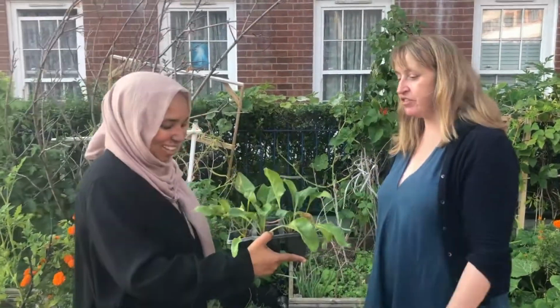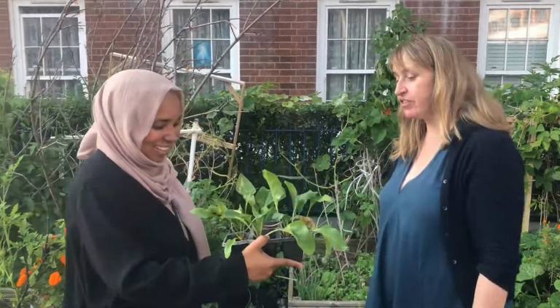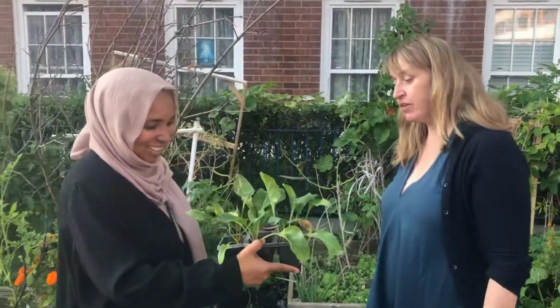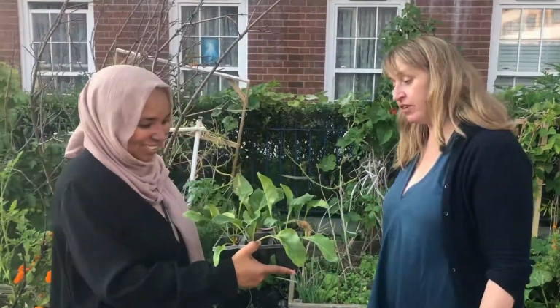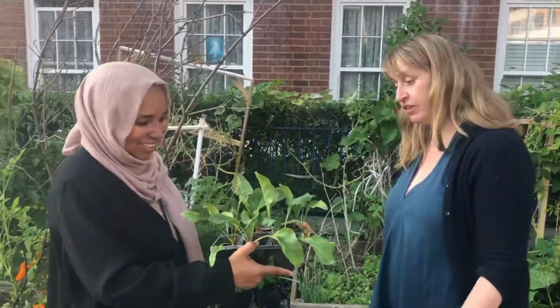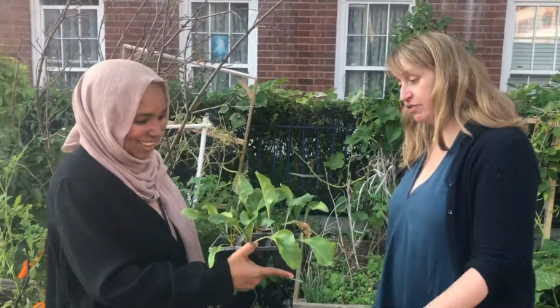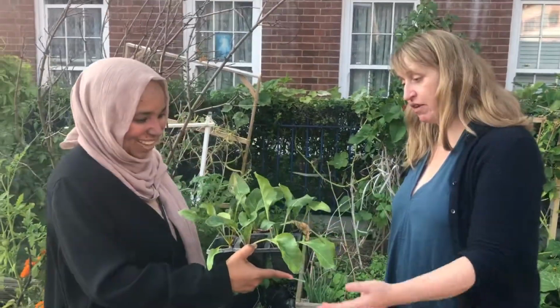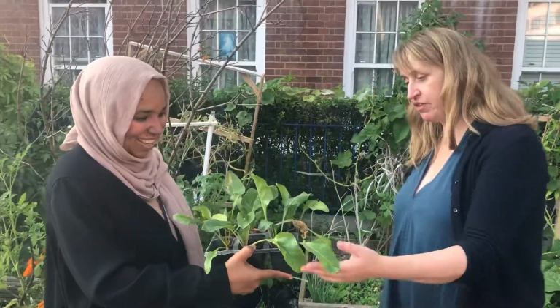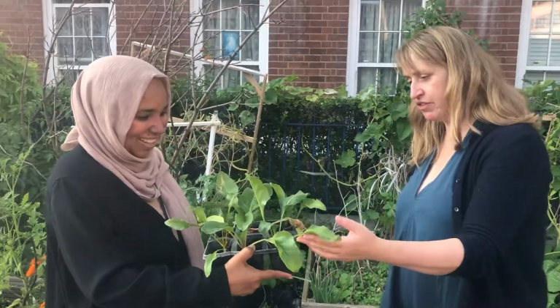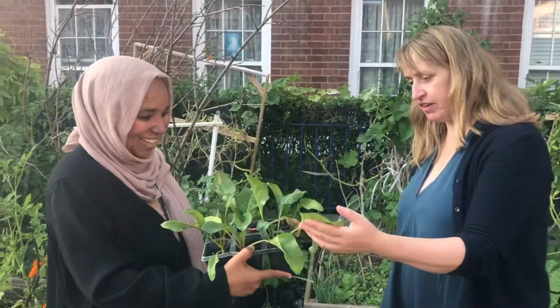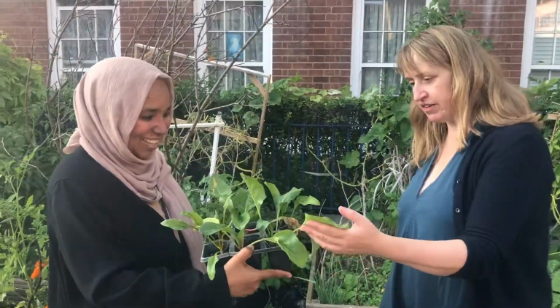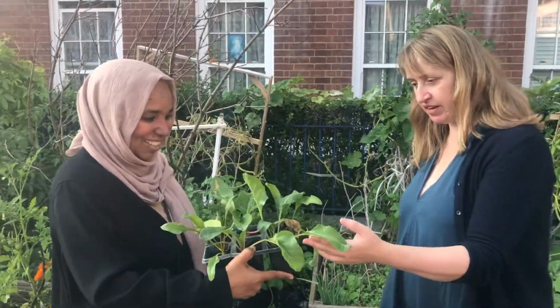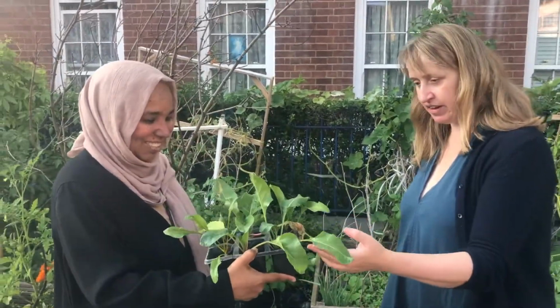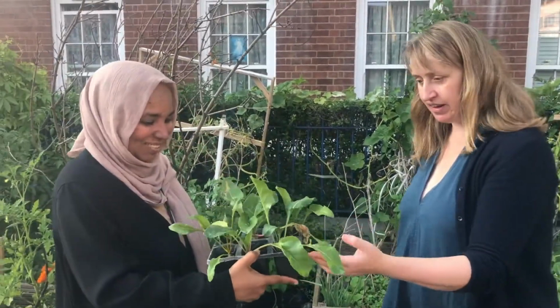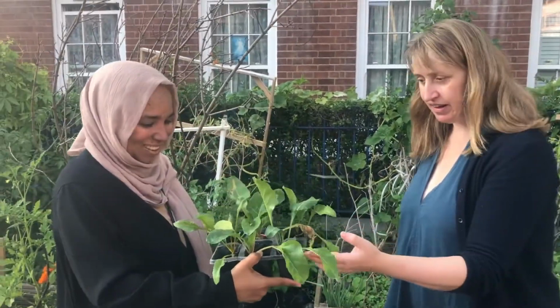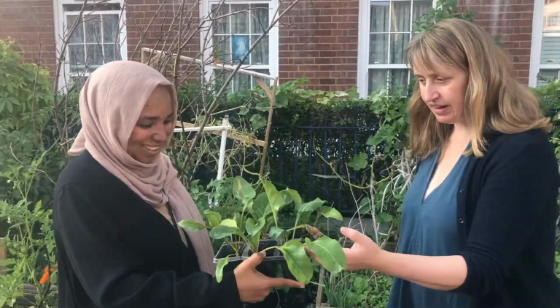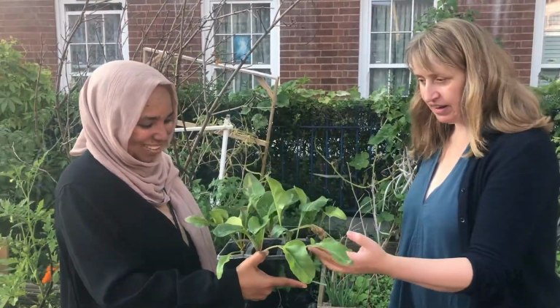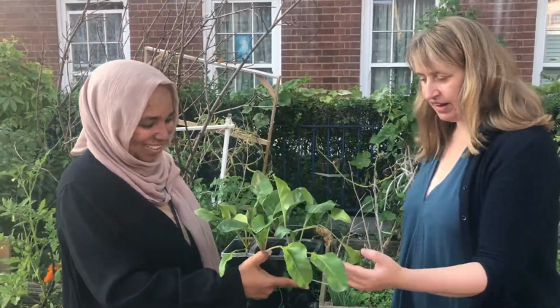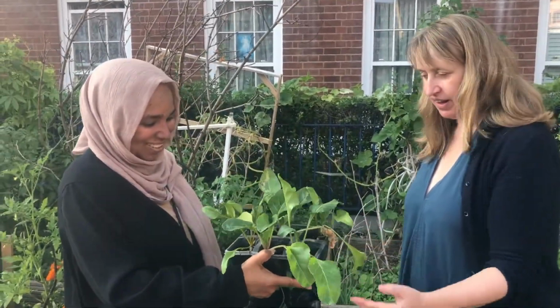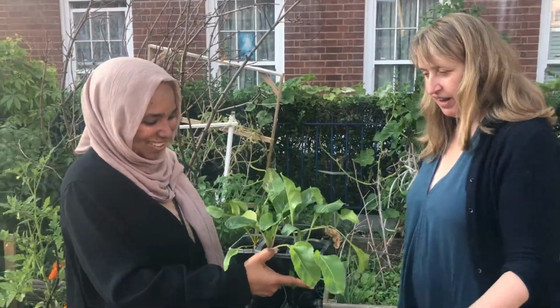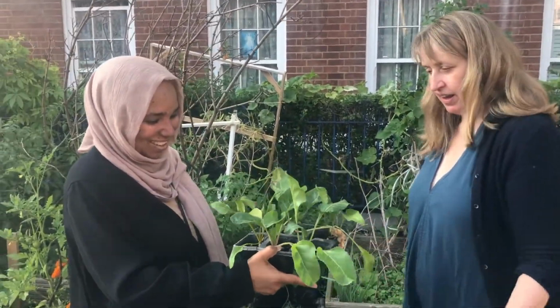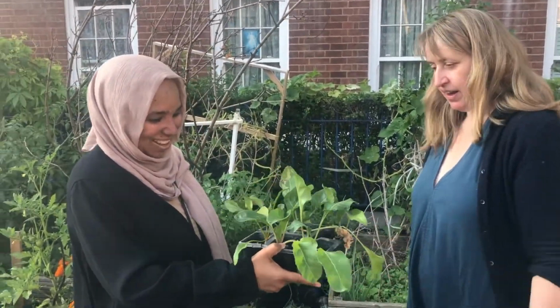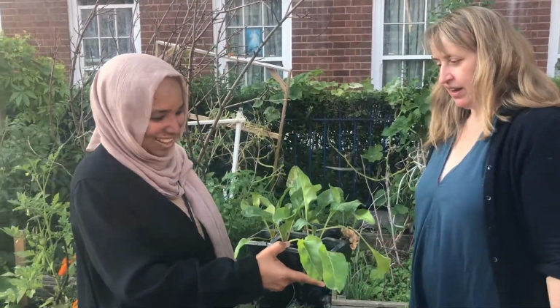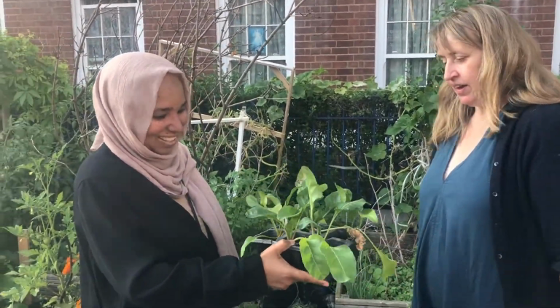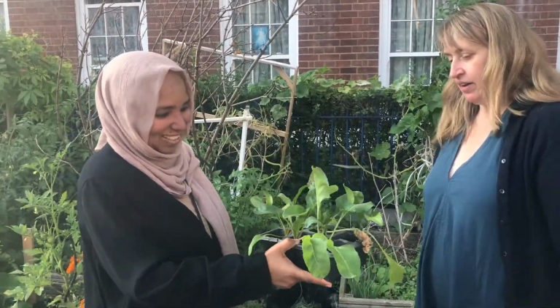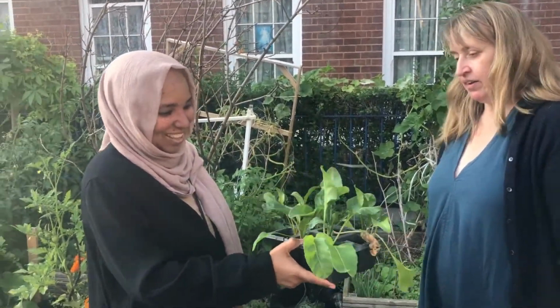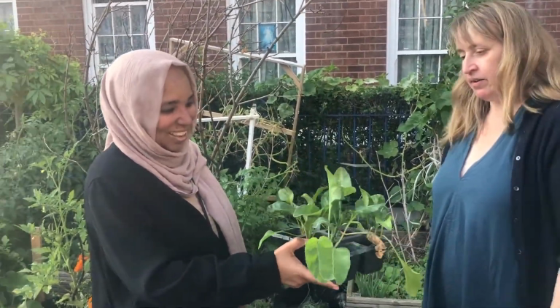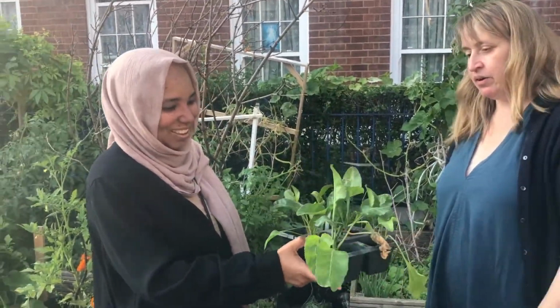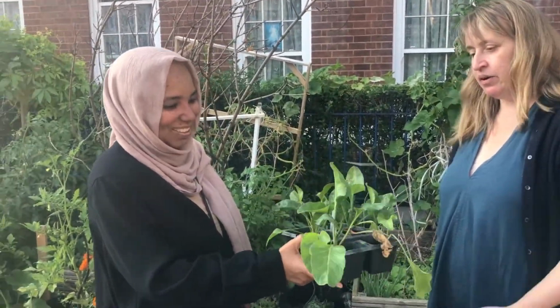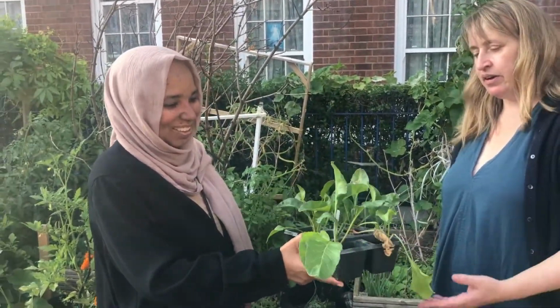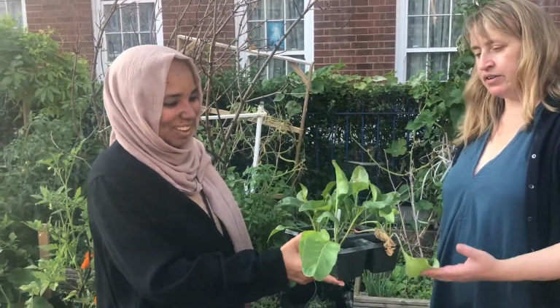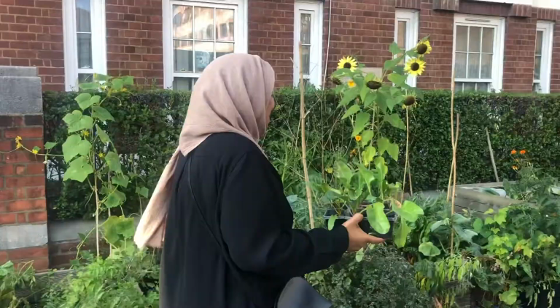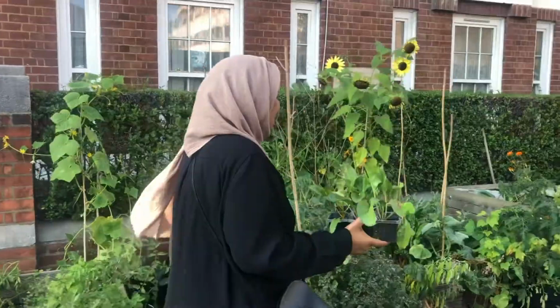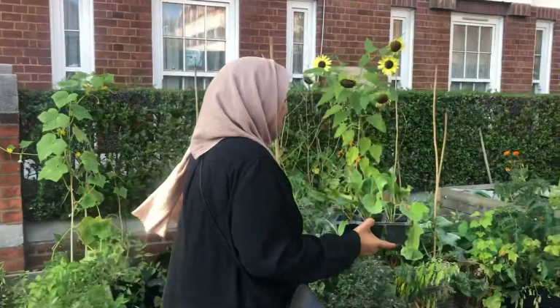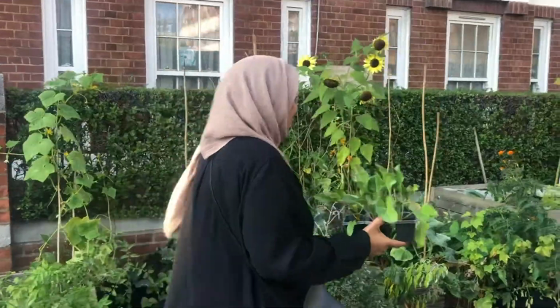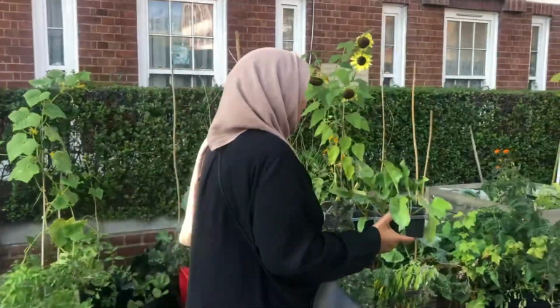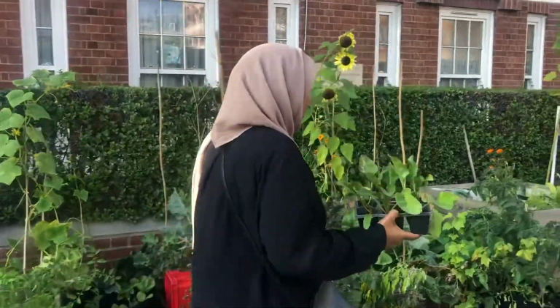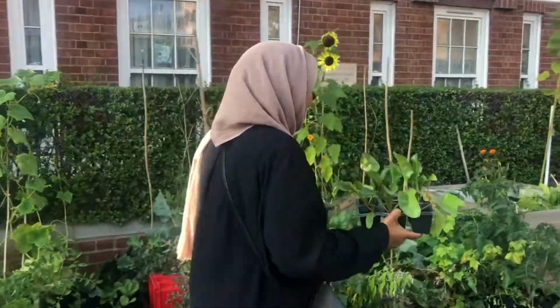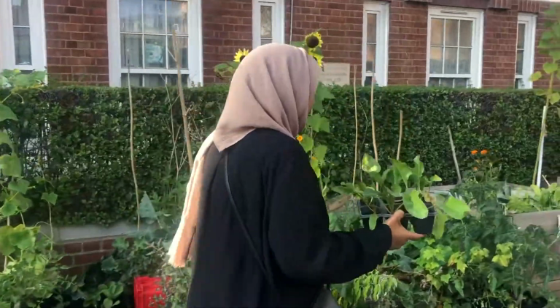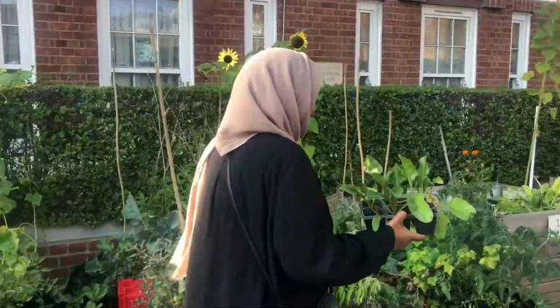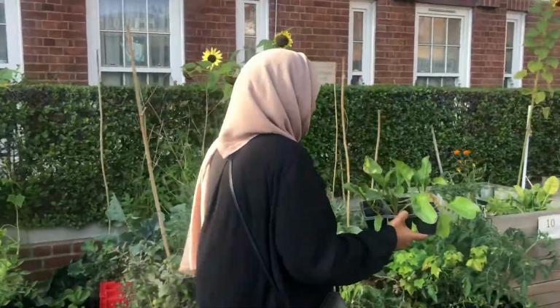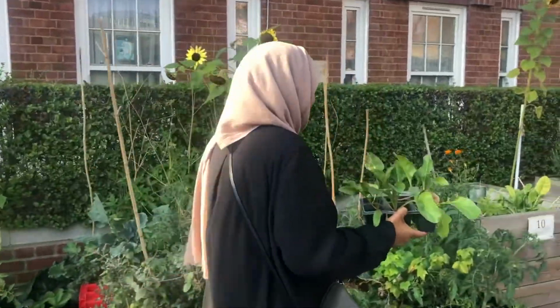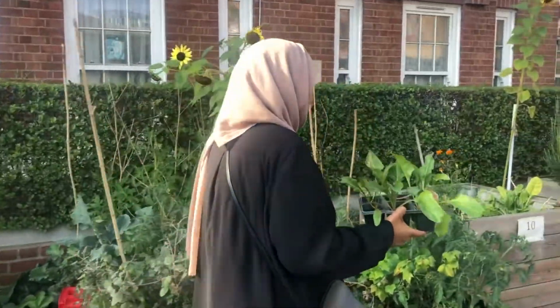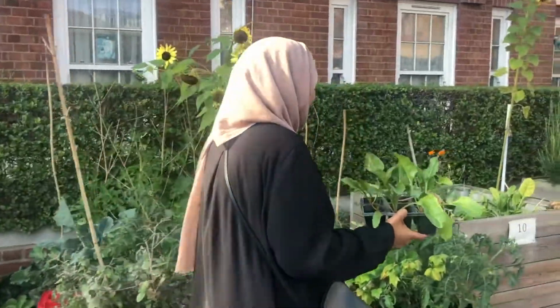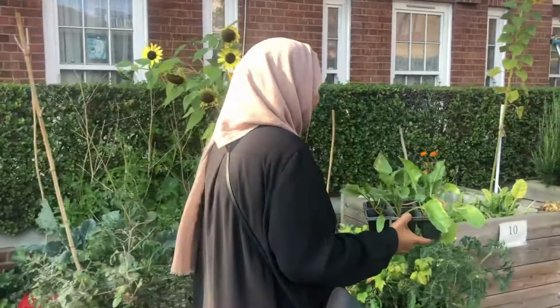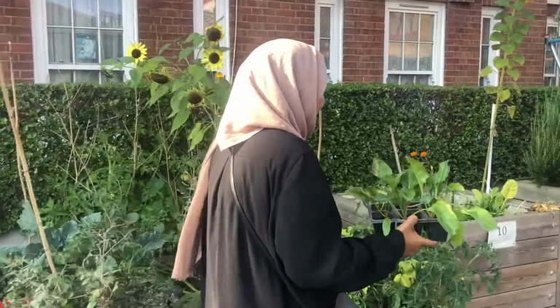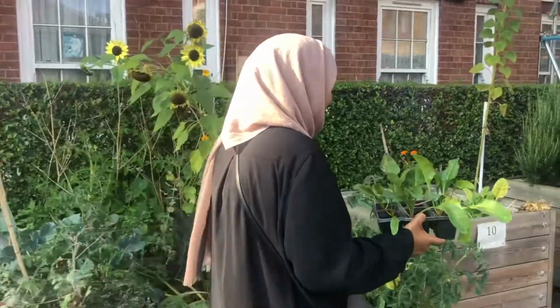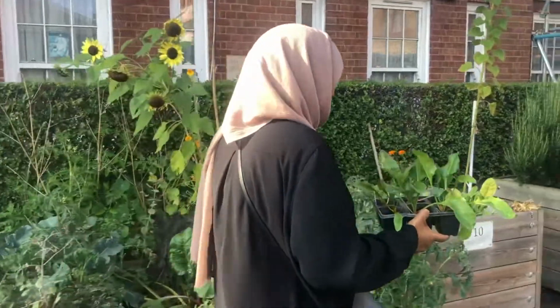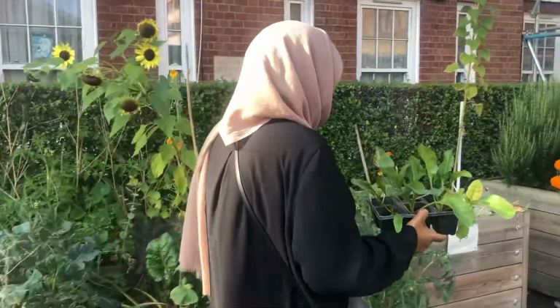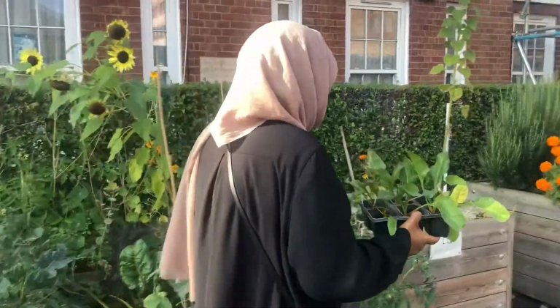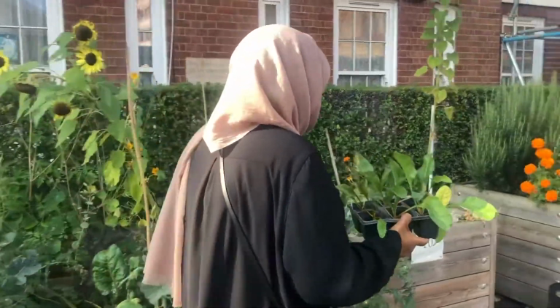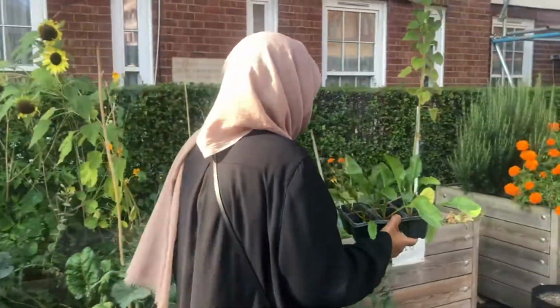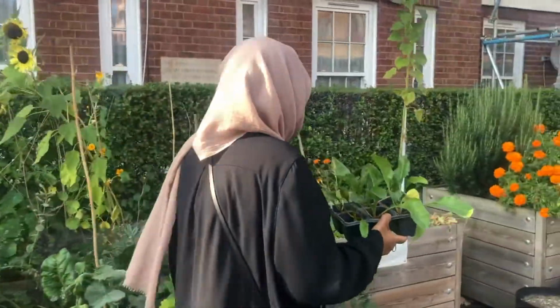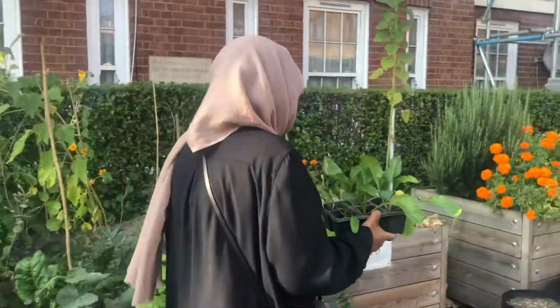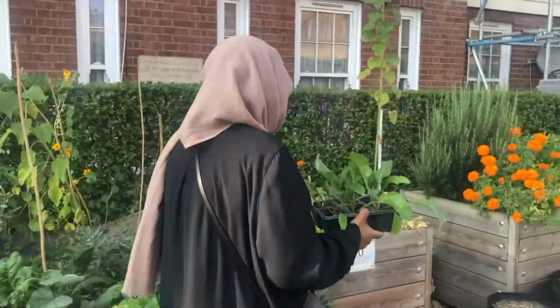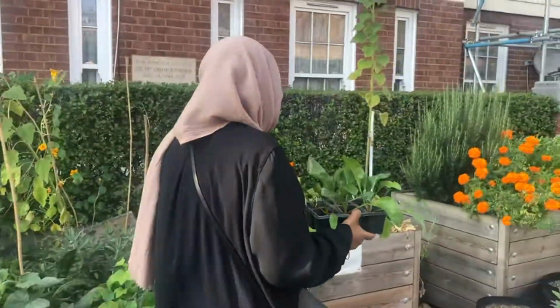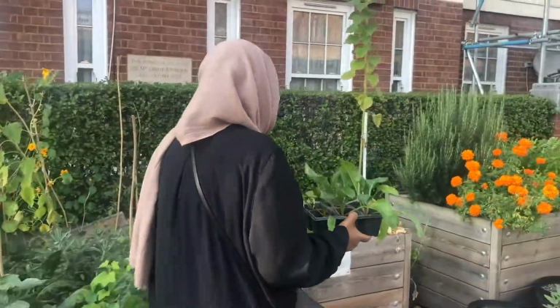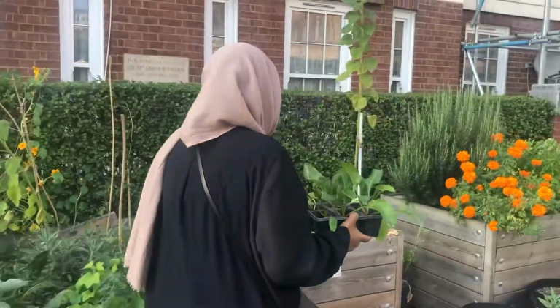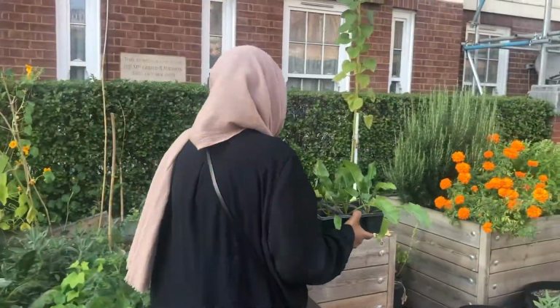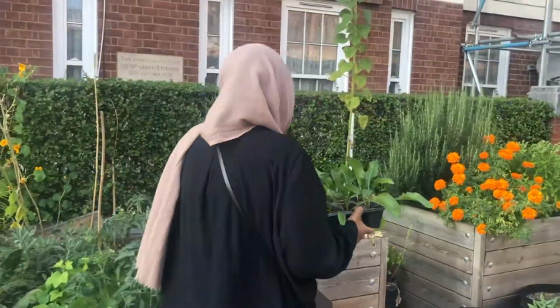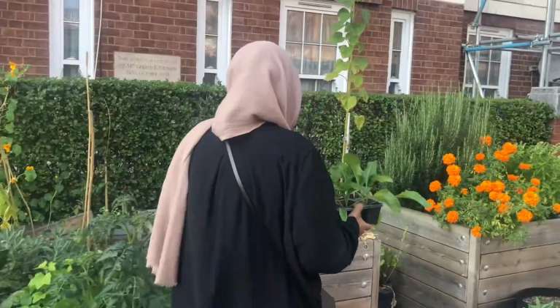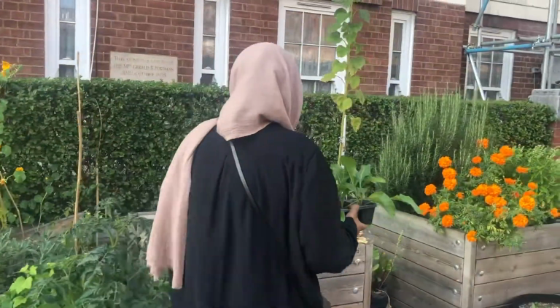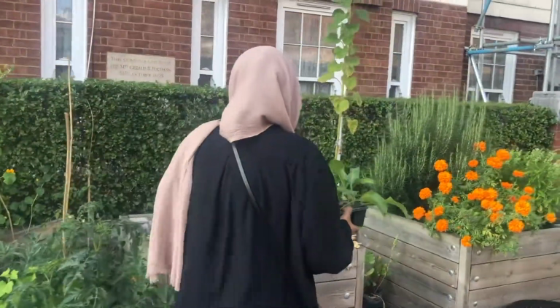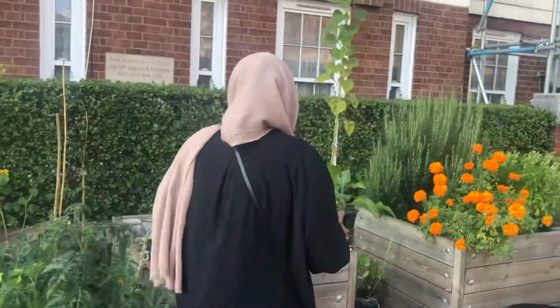It's good to meet my neighbours from number 10. I've never met my neighbours before — it's really nice. I always wondered who they were.